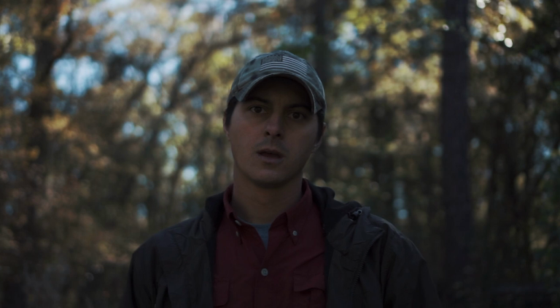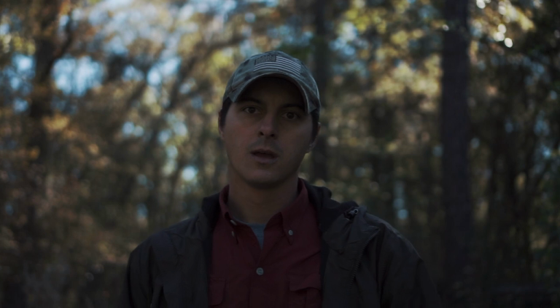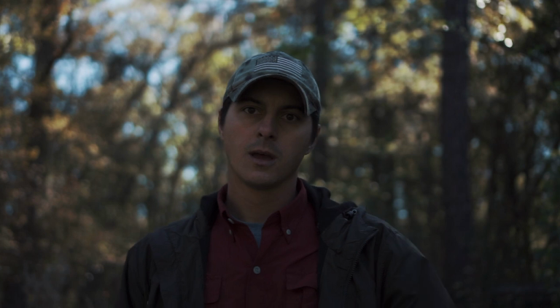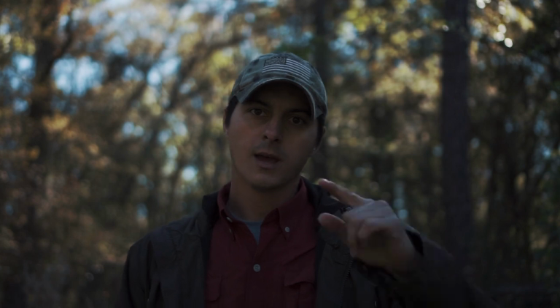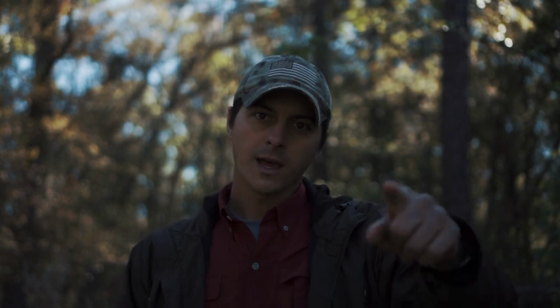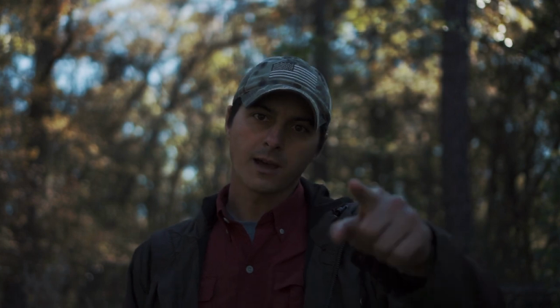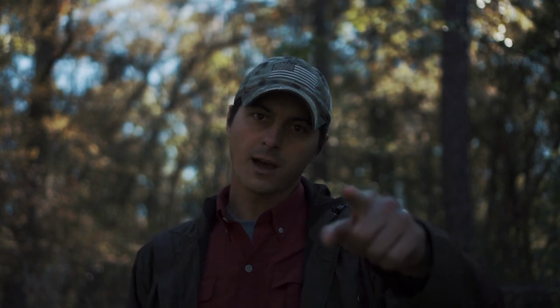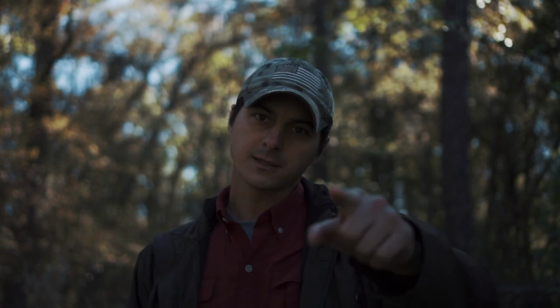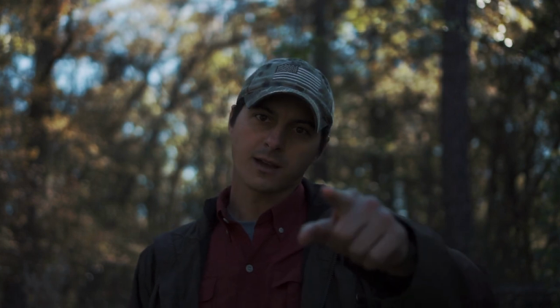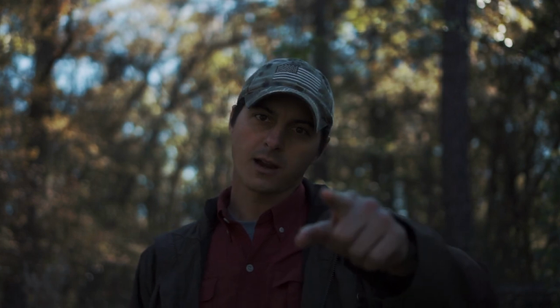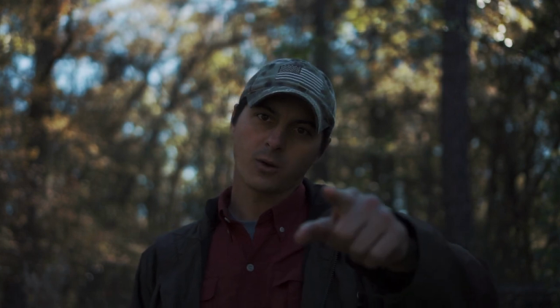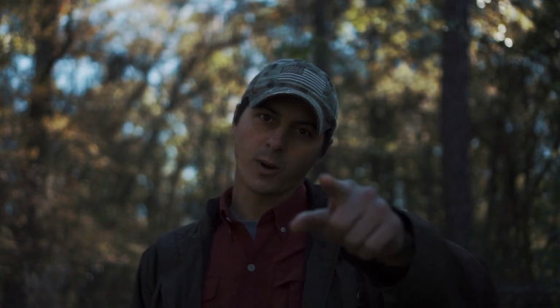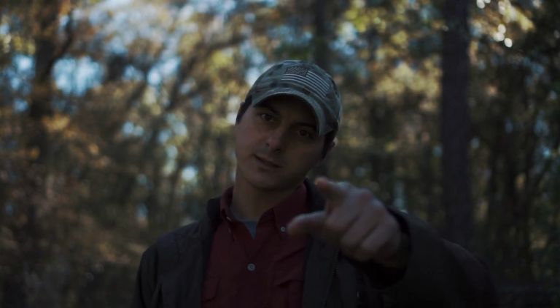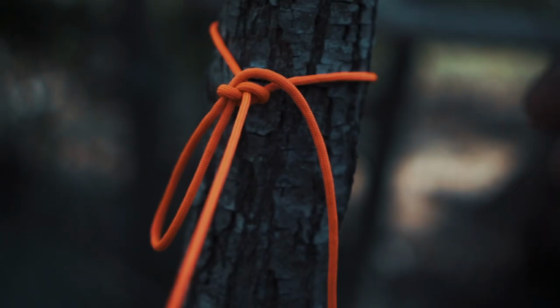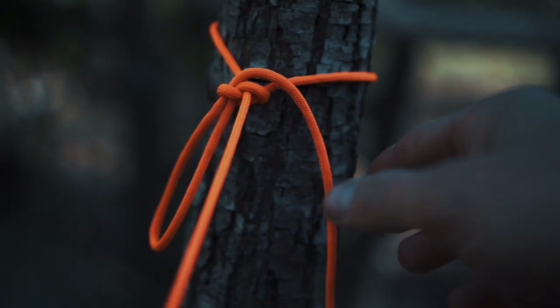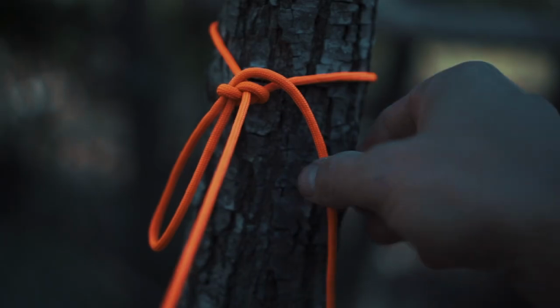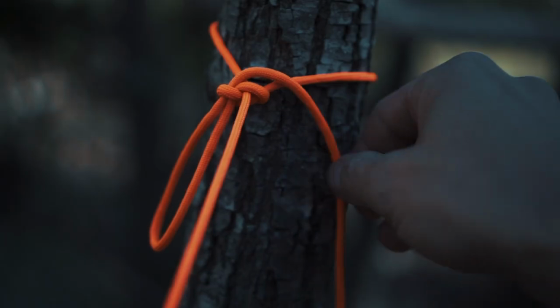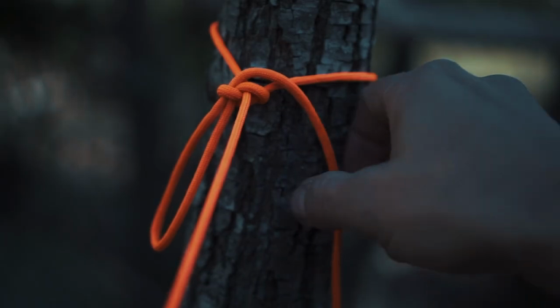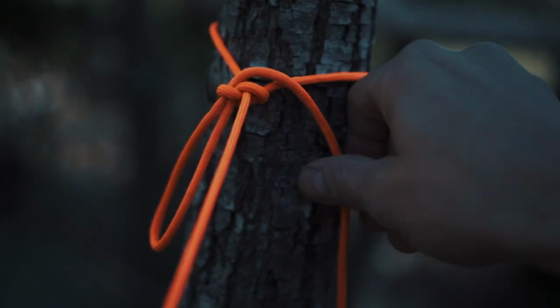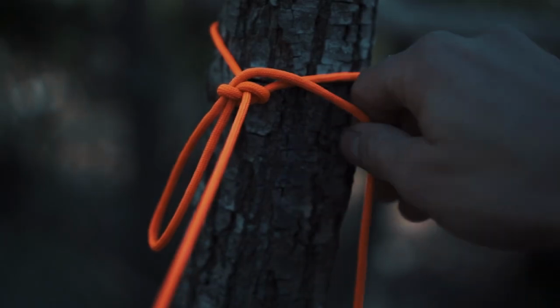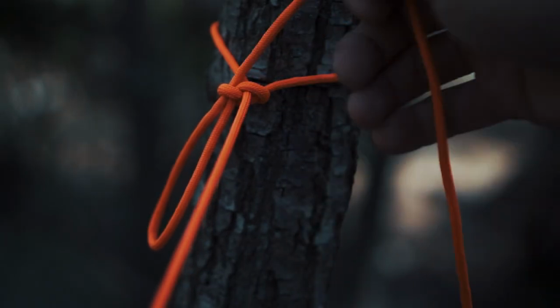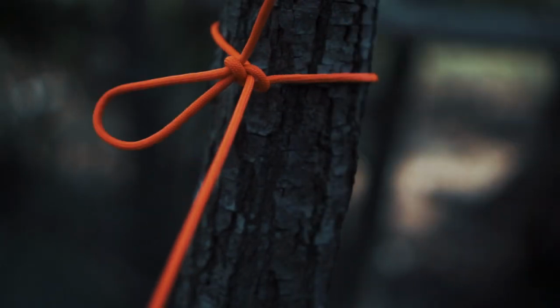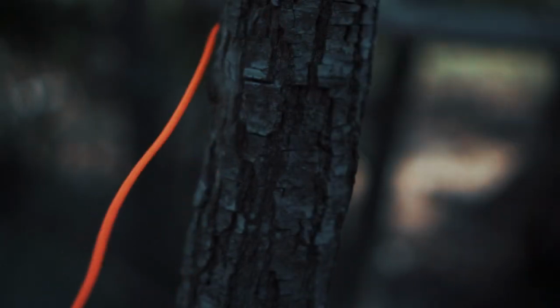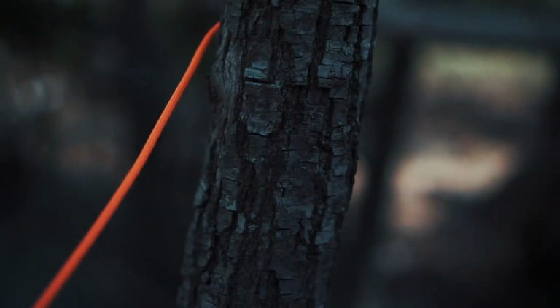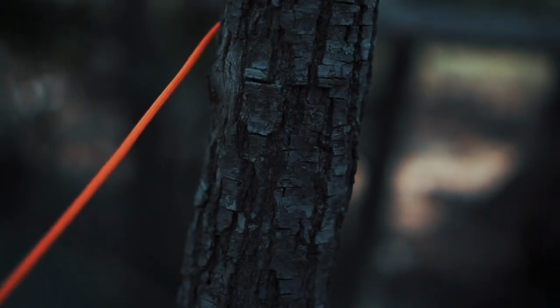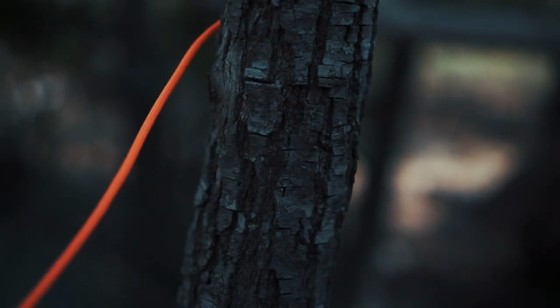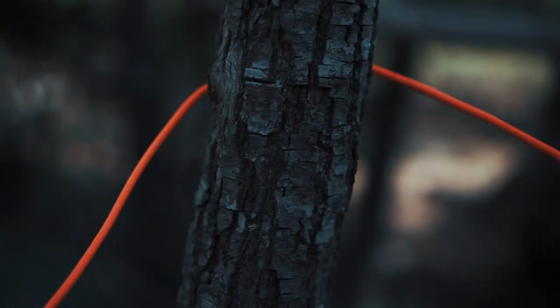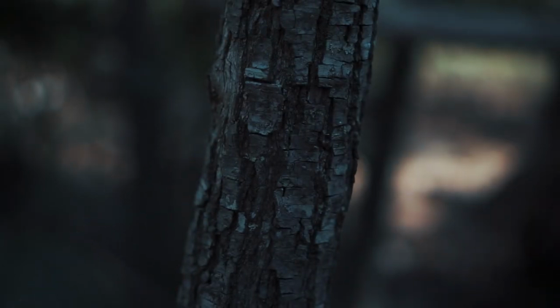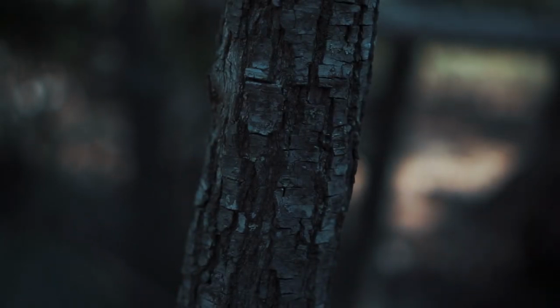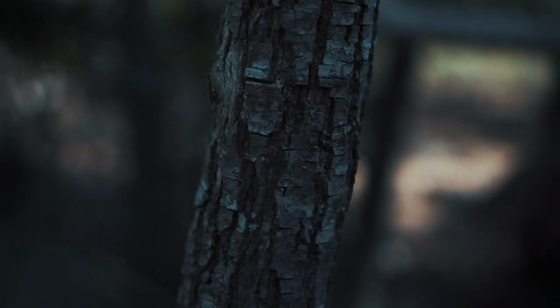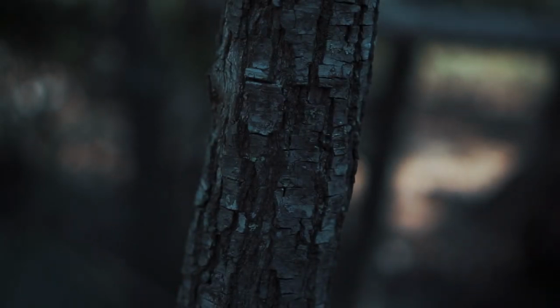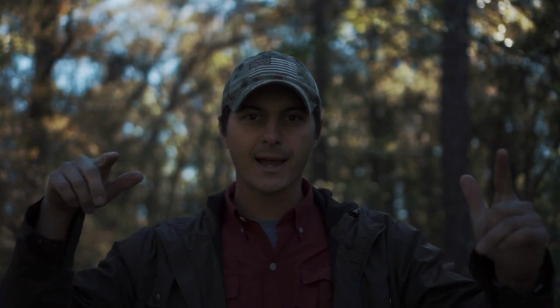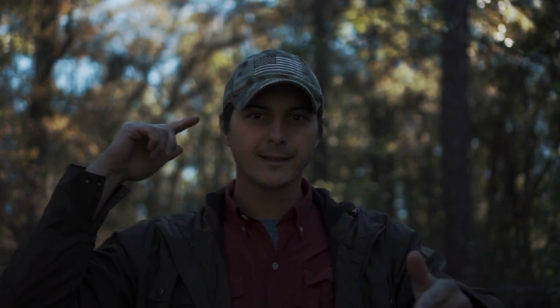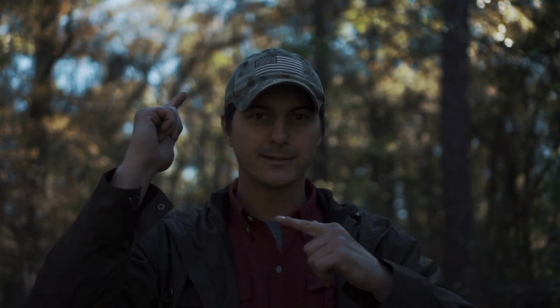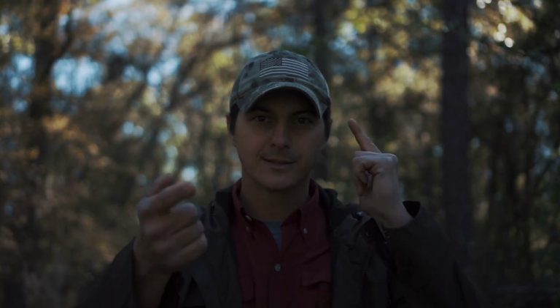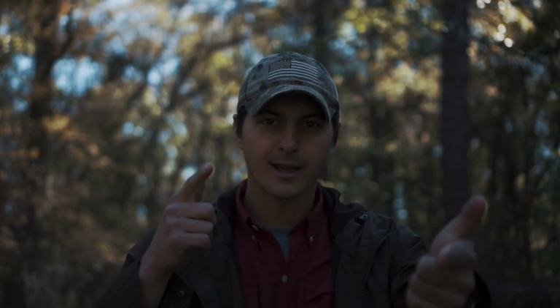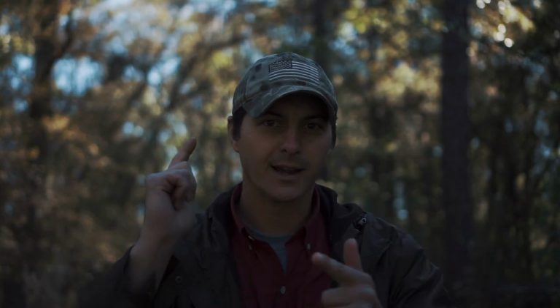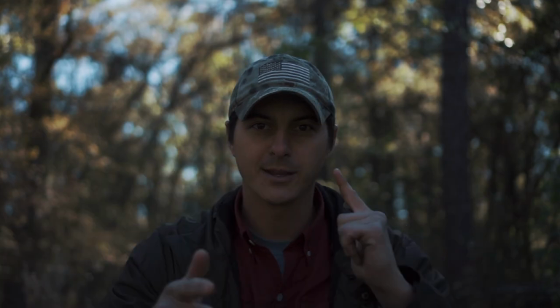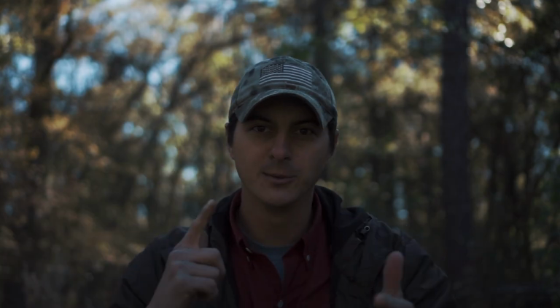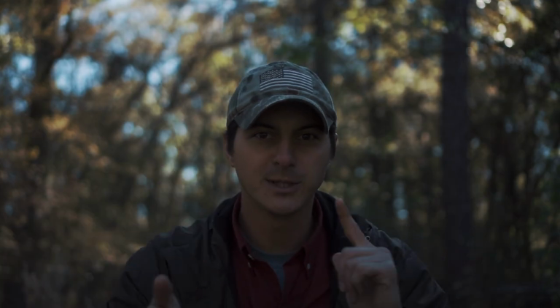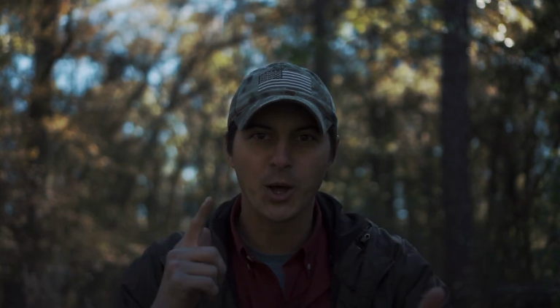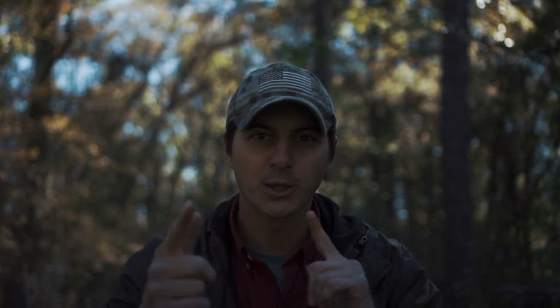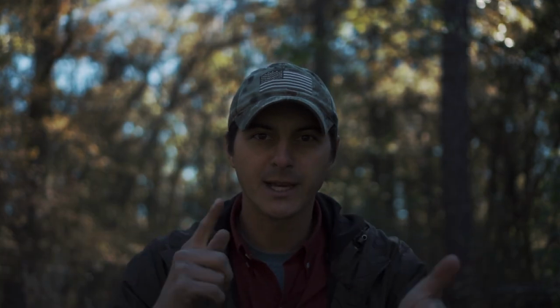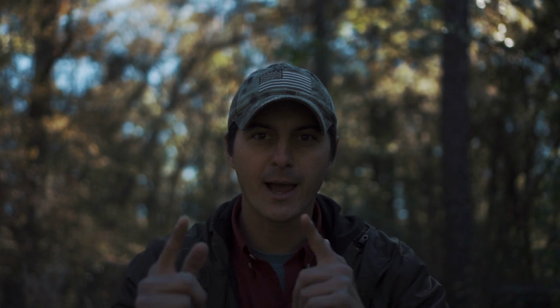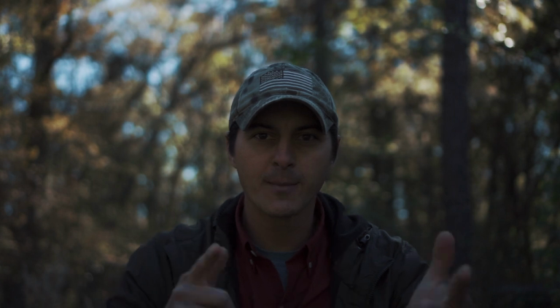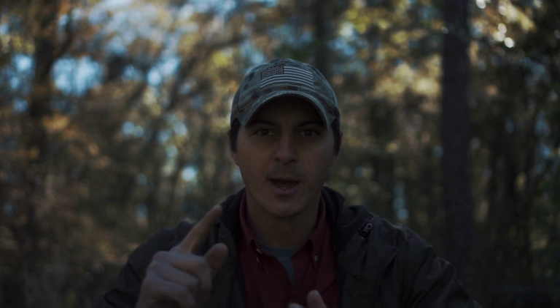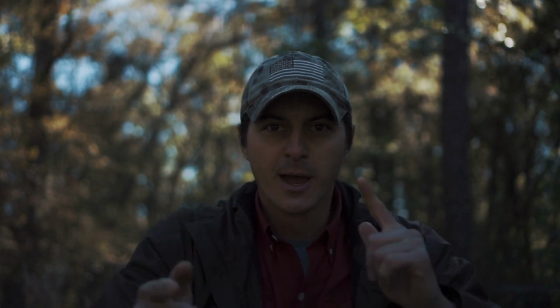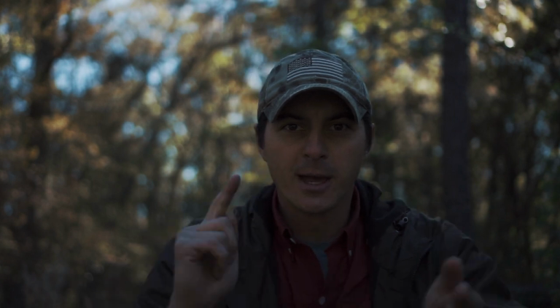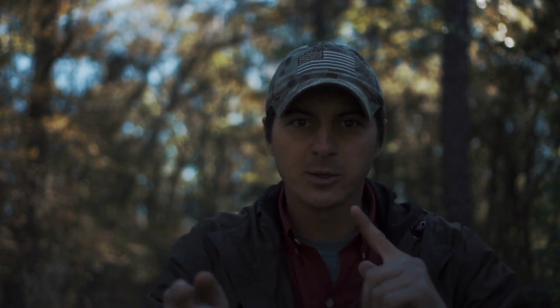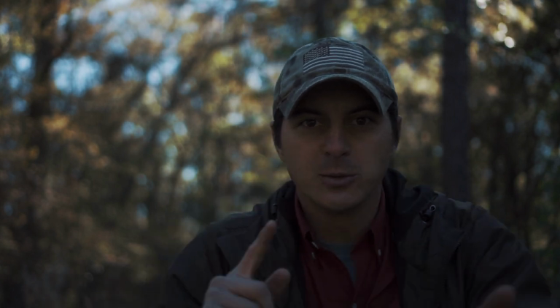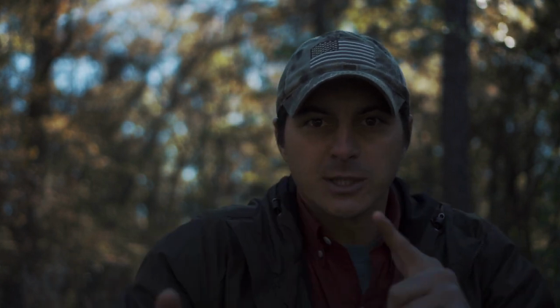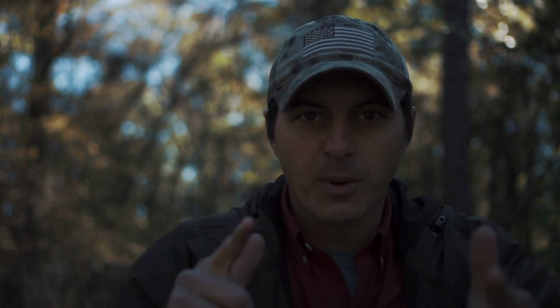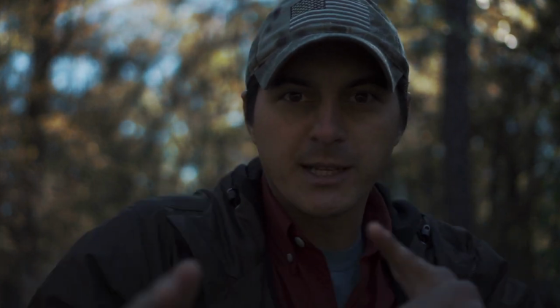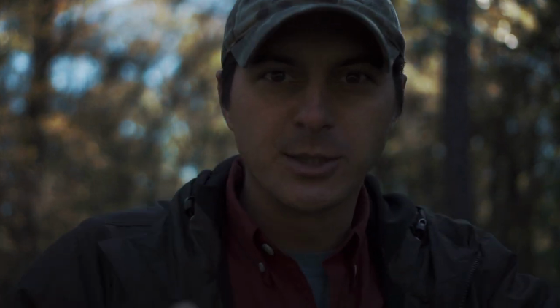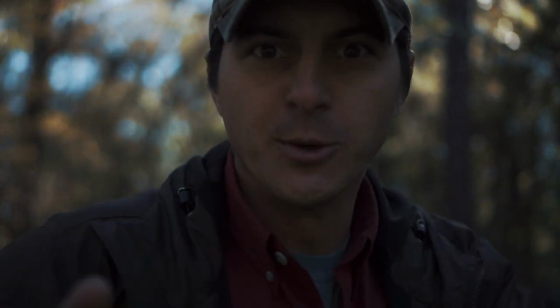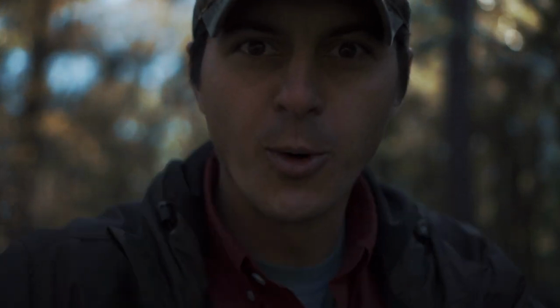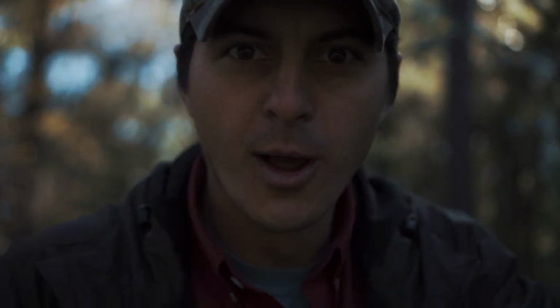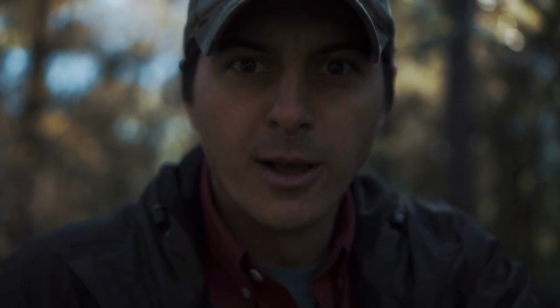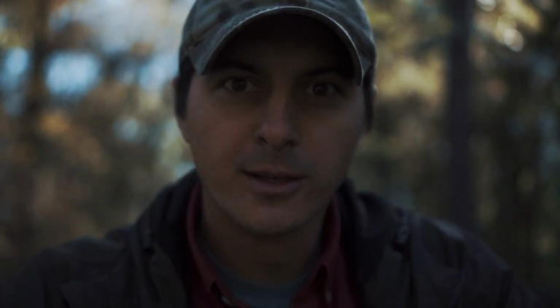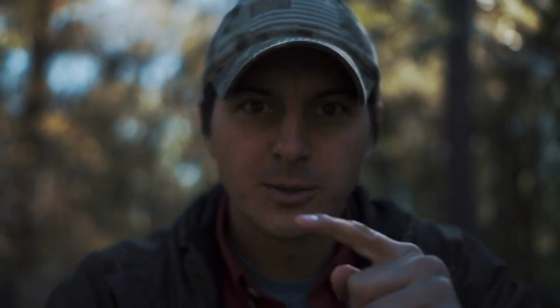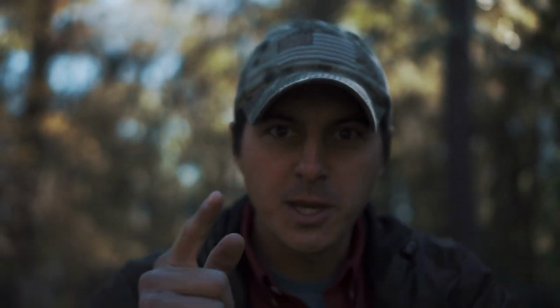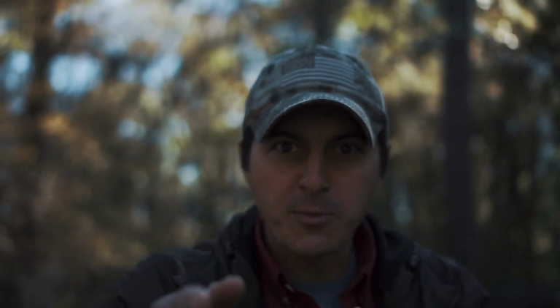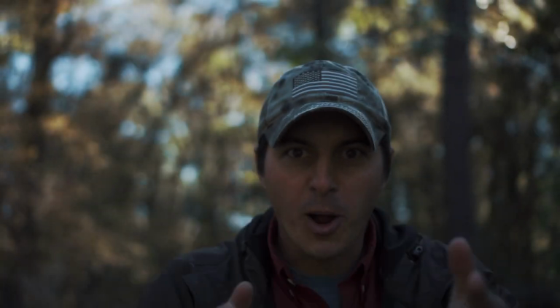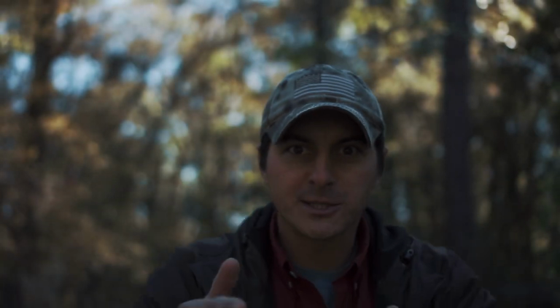Hey guys, I got a quick, simple, easy knot that's super quick to untie, and I use it all the time, and you just might too. So keep watching!